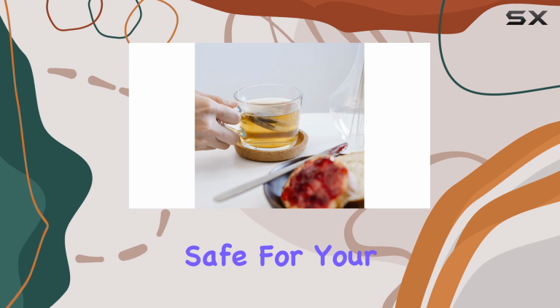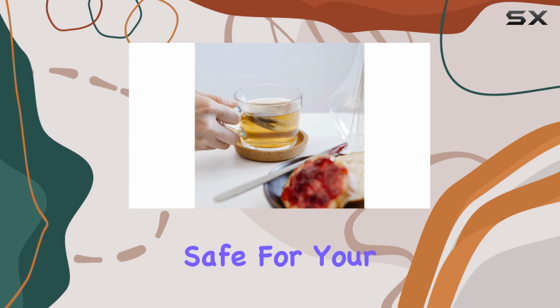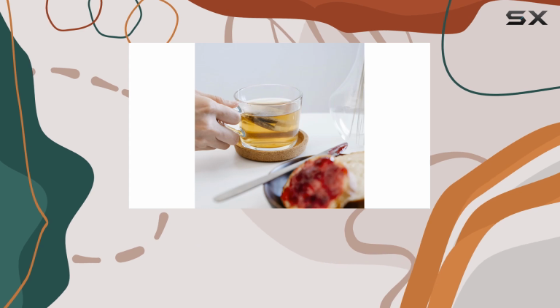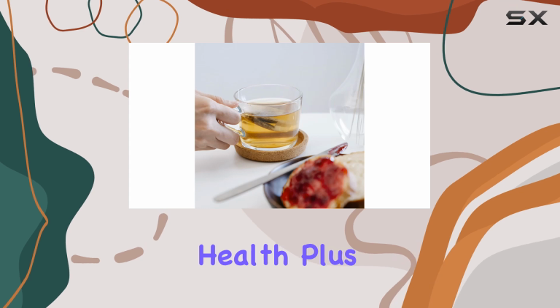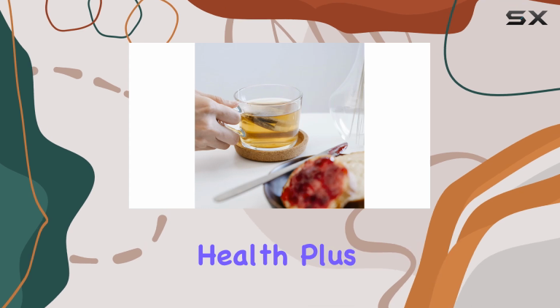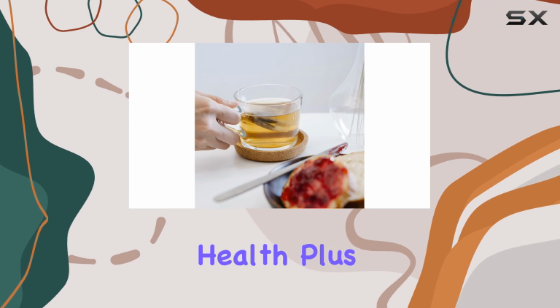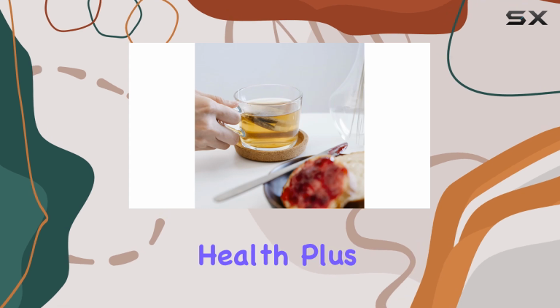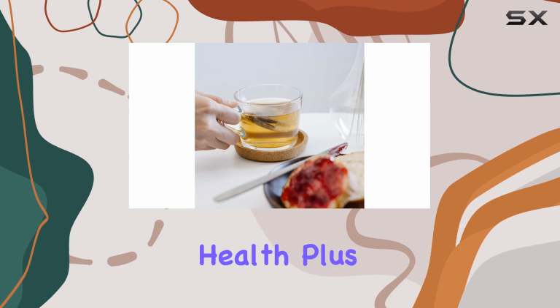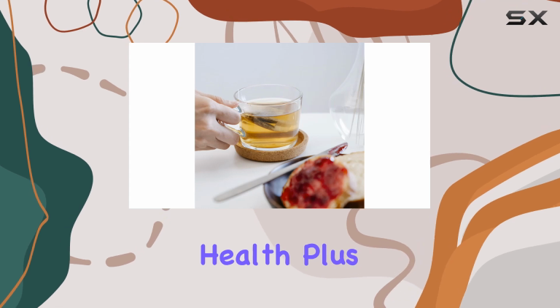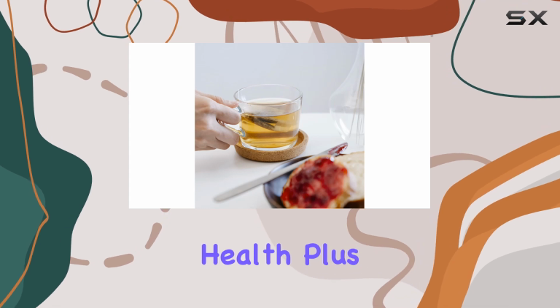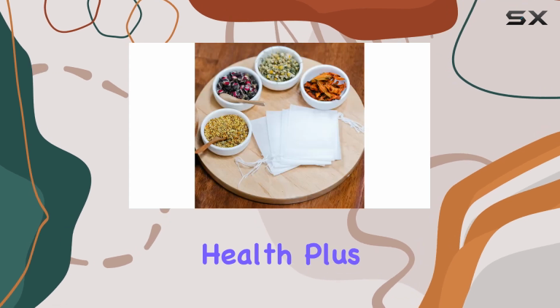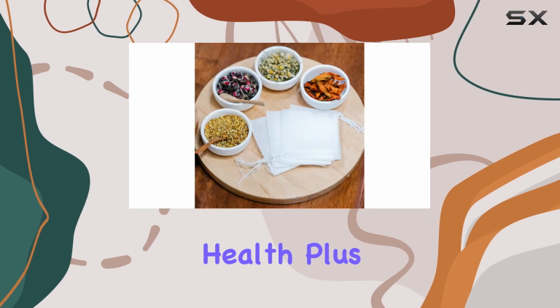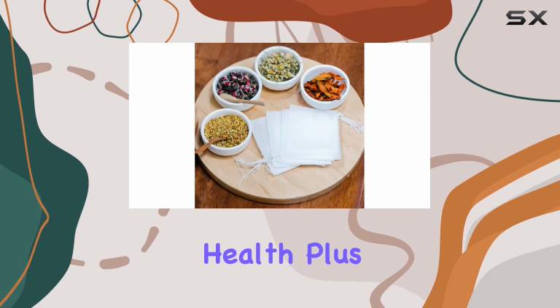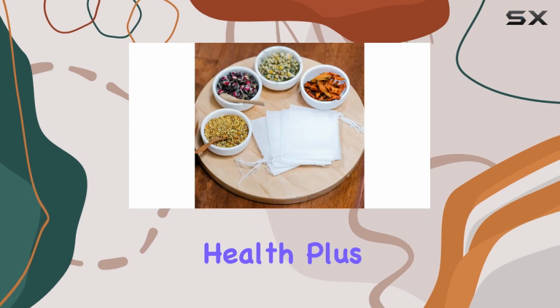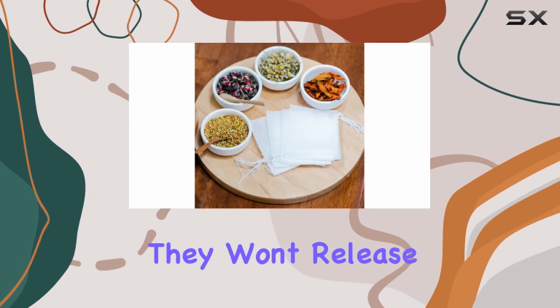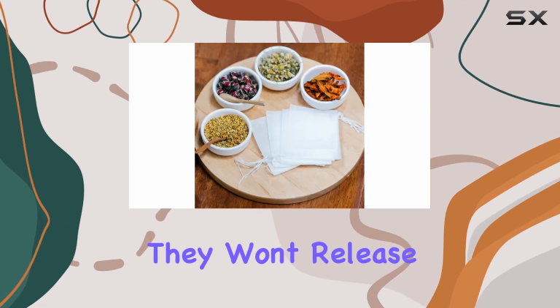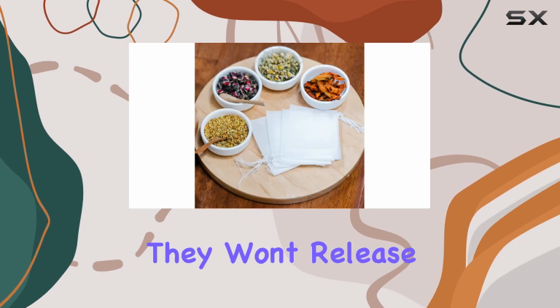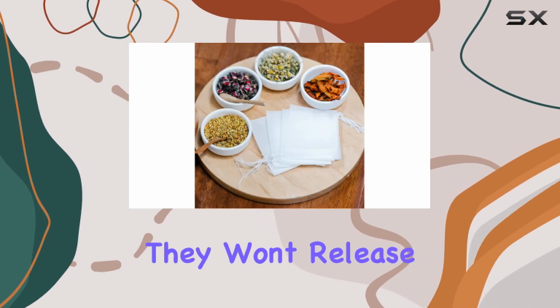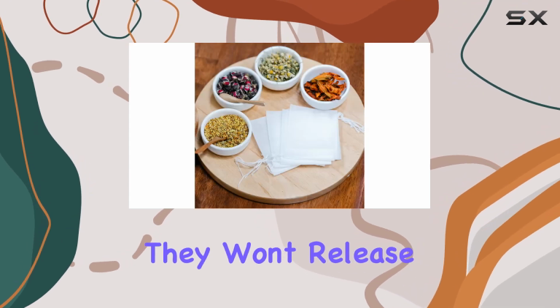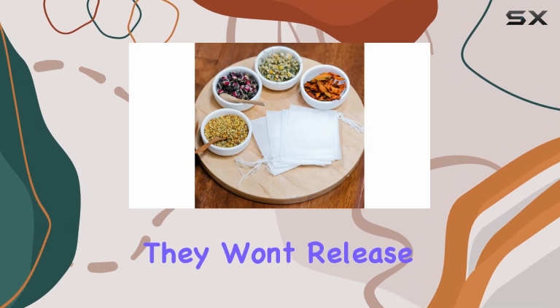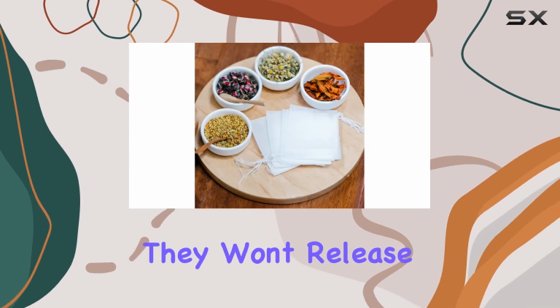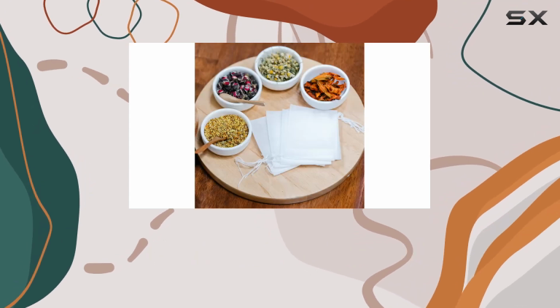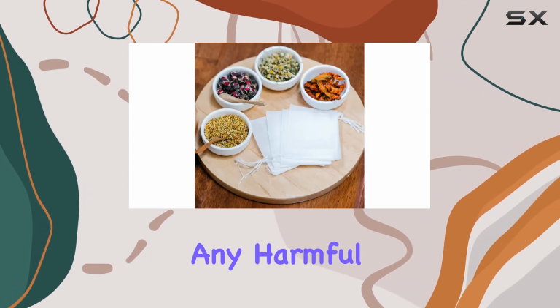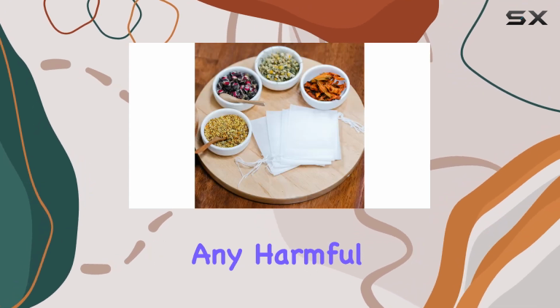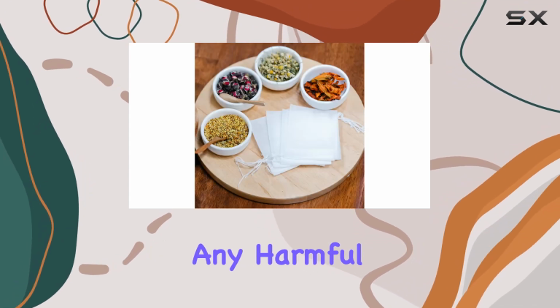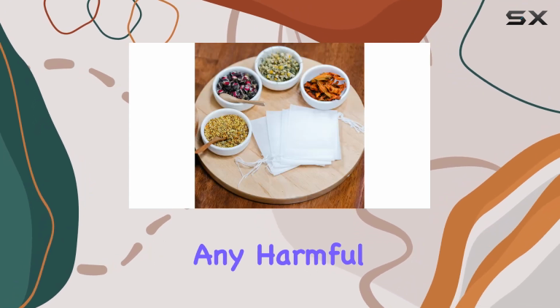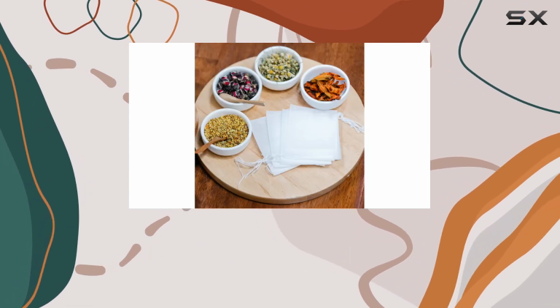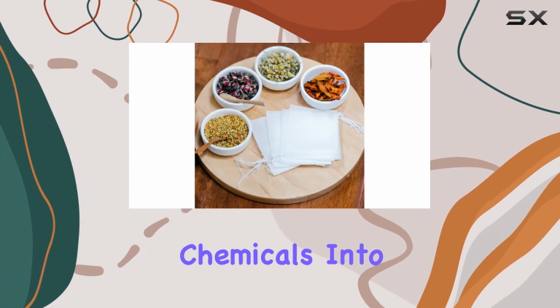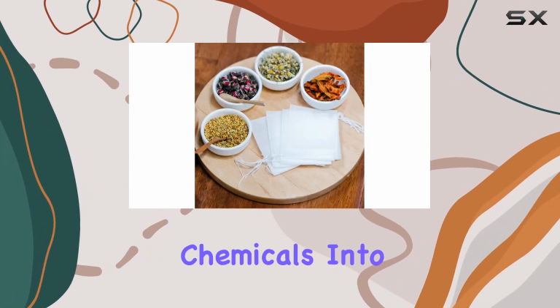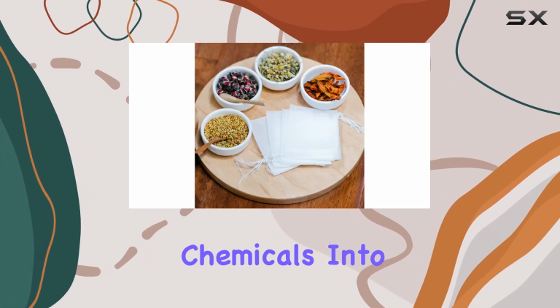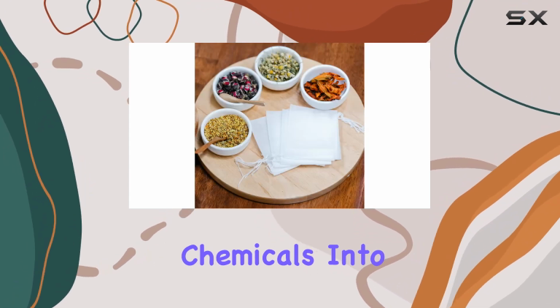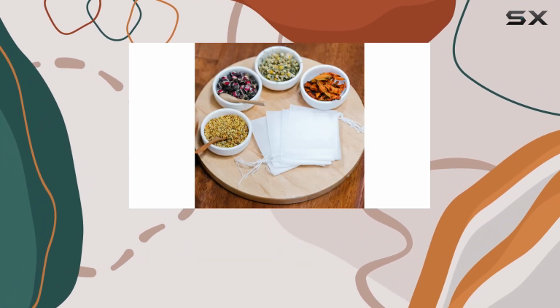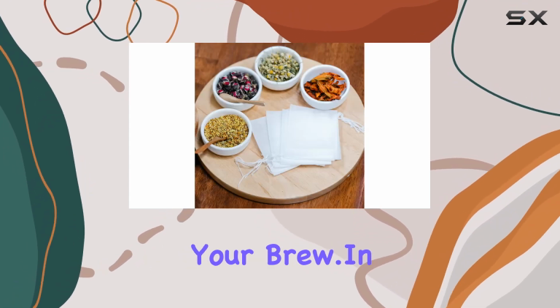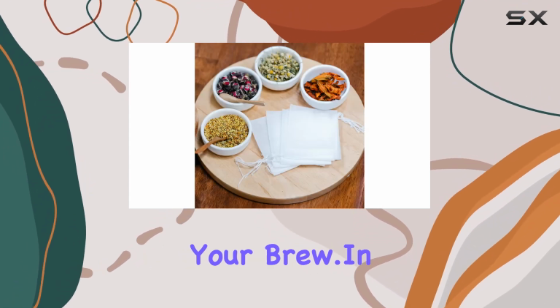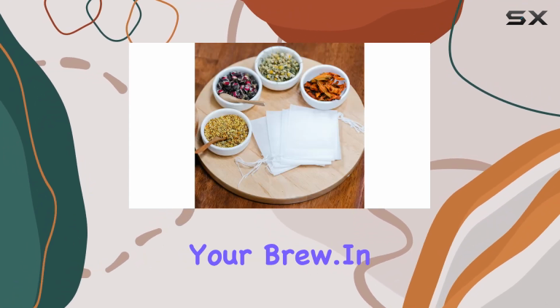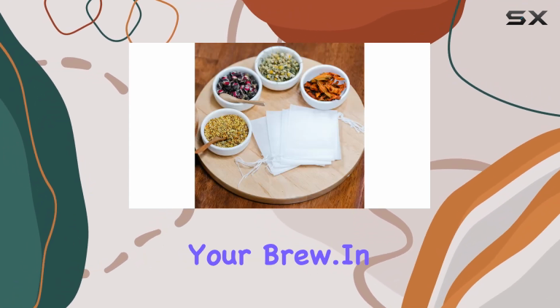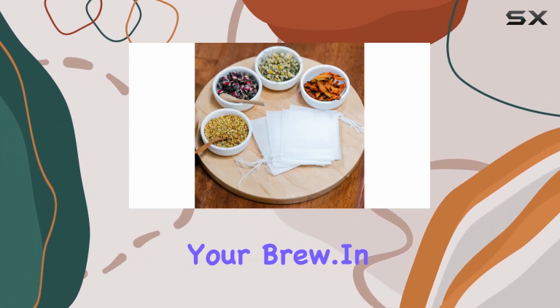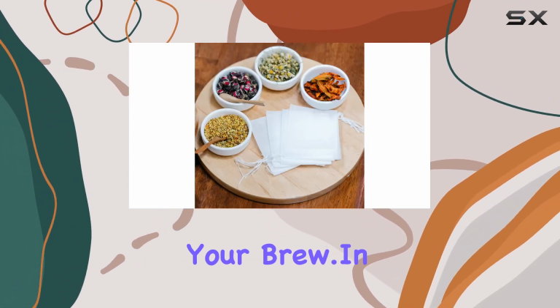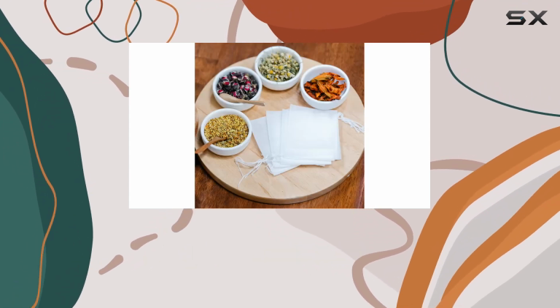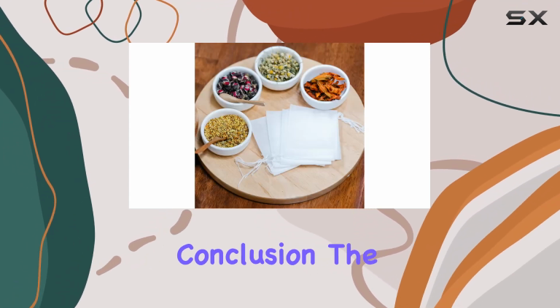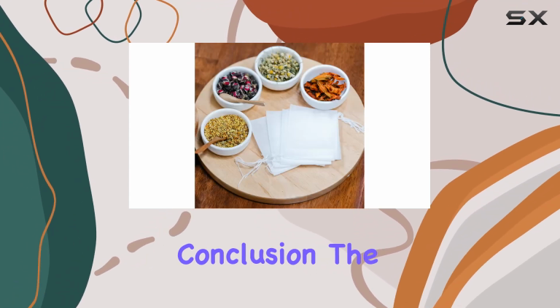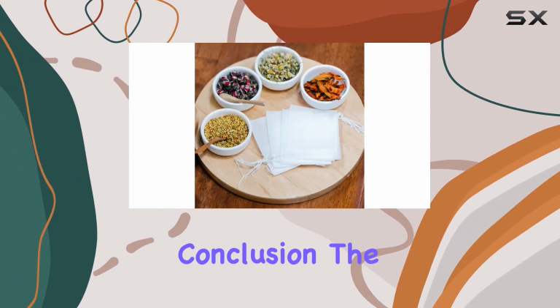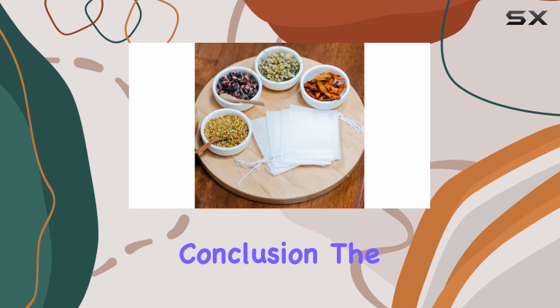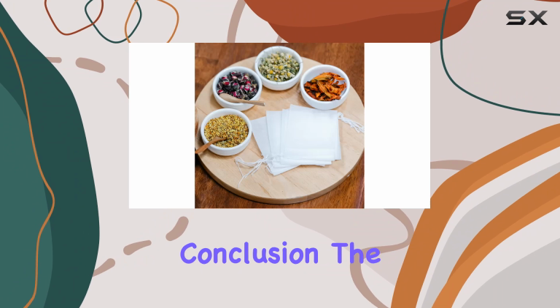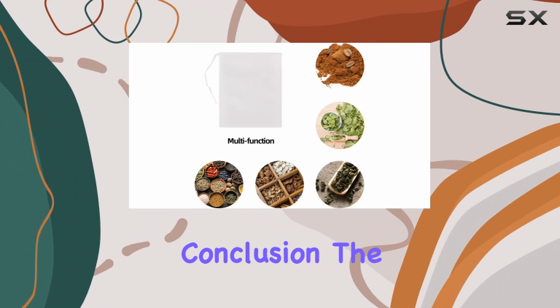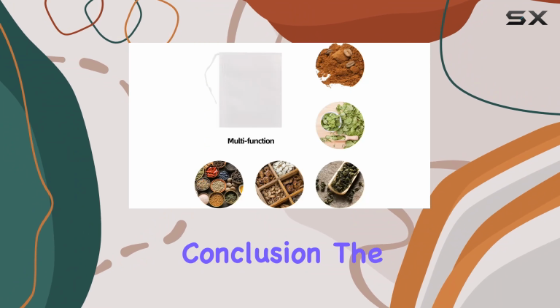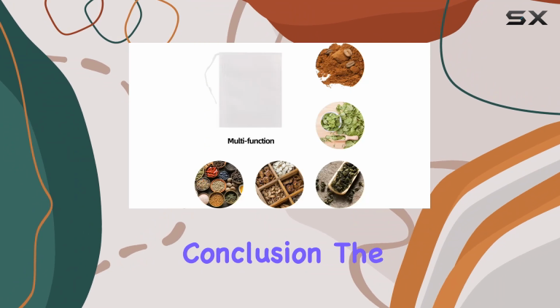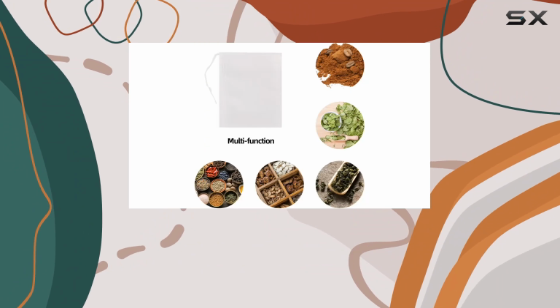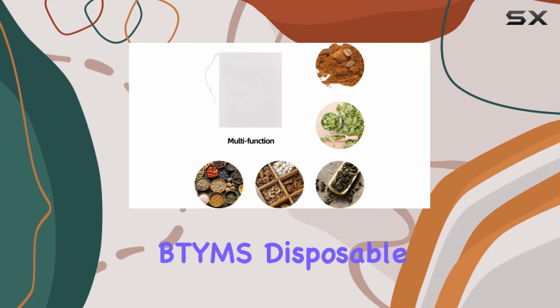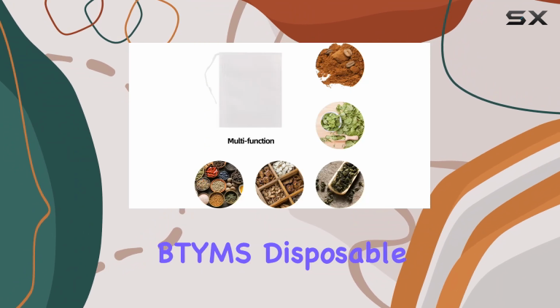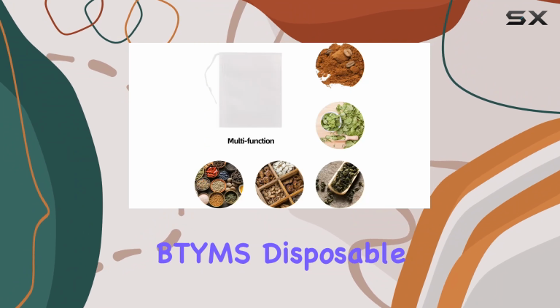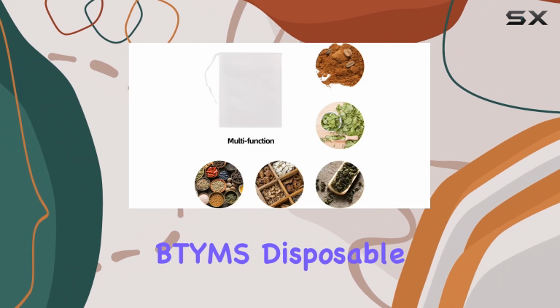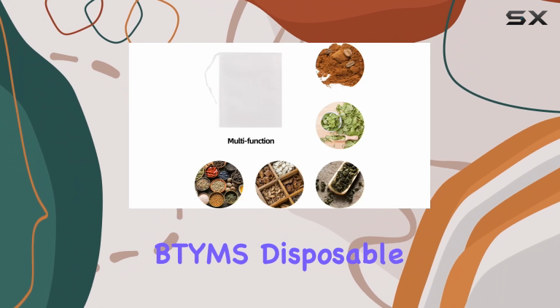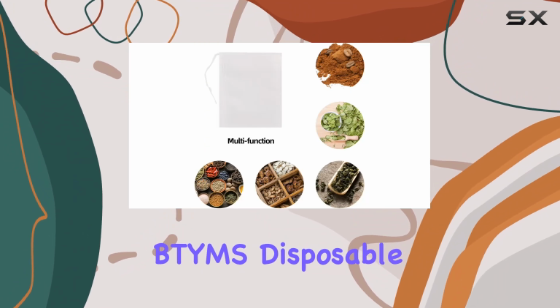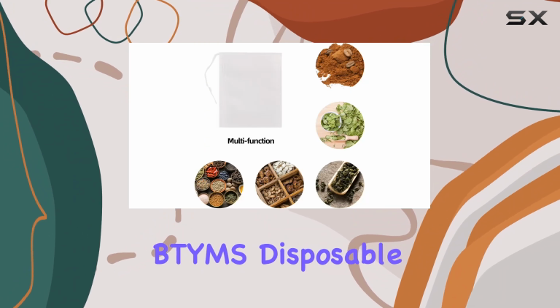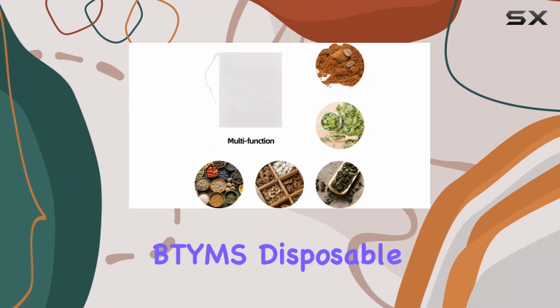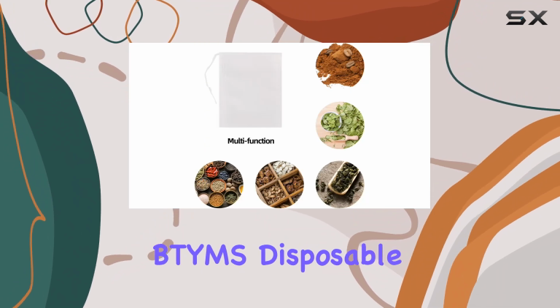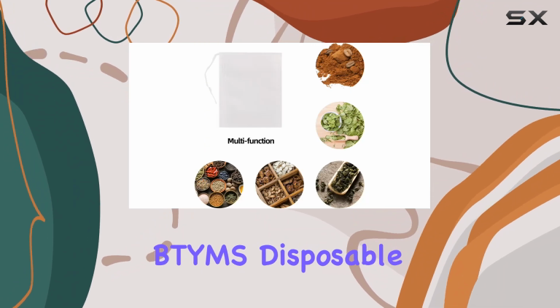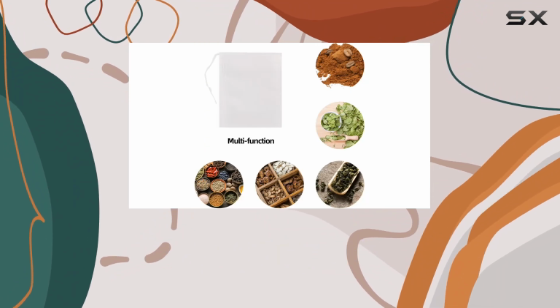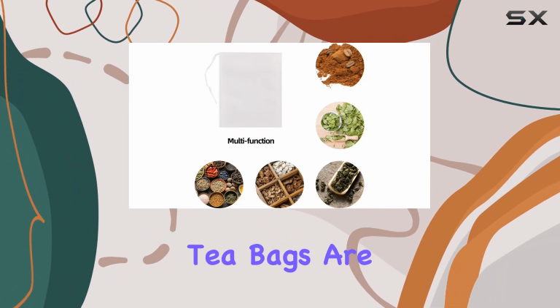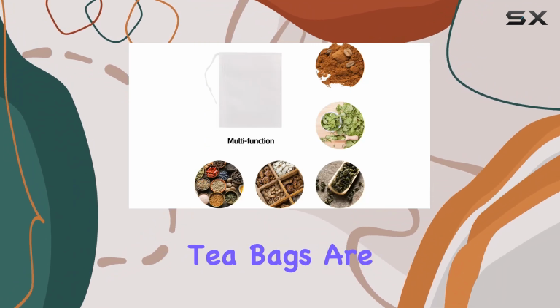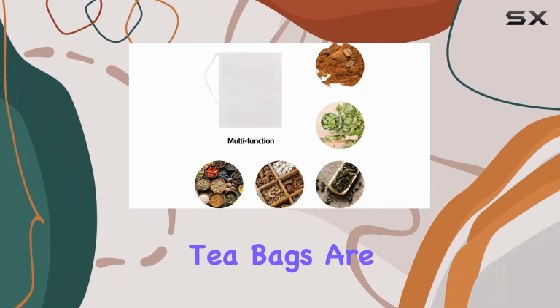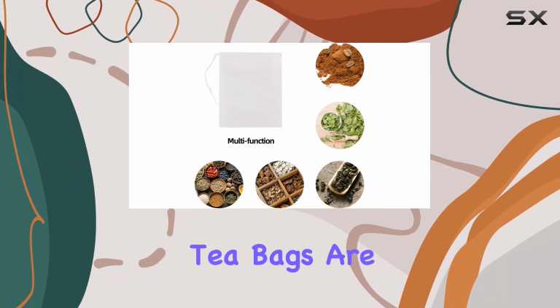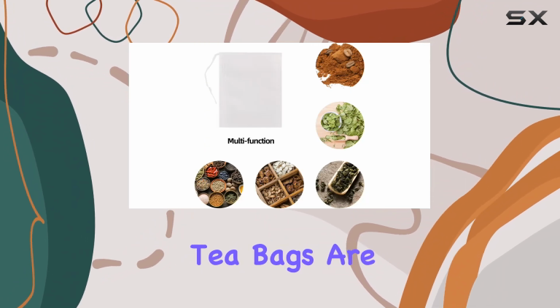Let's not forget about safety. Made of natural white non-woven fabric, these bags are odorless and safe for your health. They won't release any harmful chemicals into your brew.